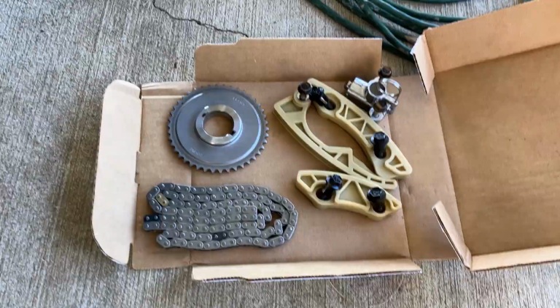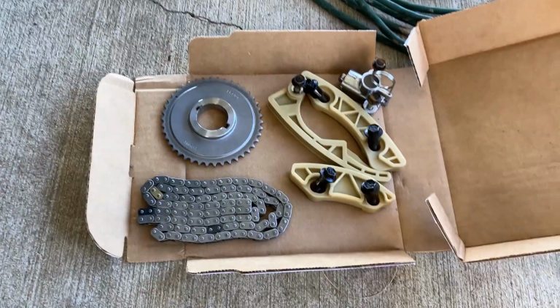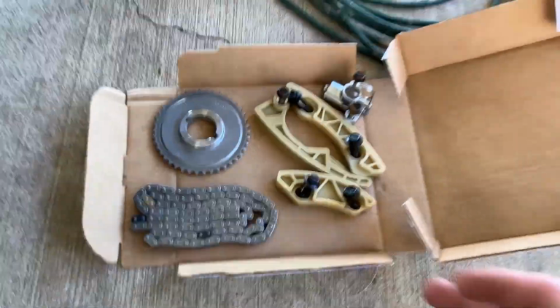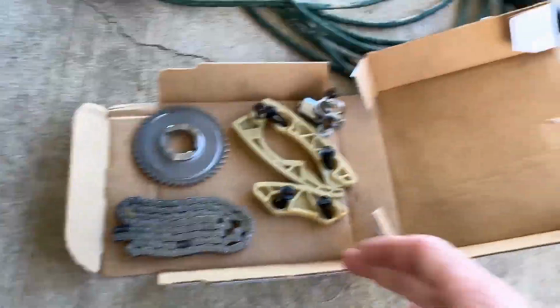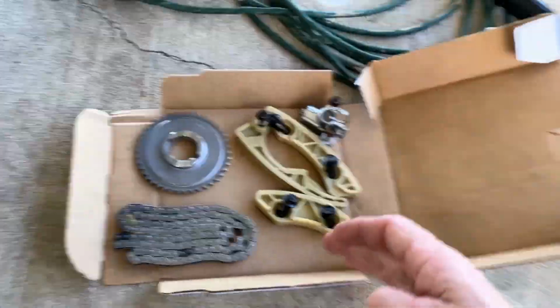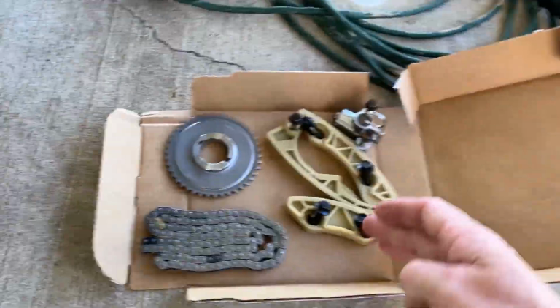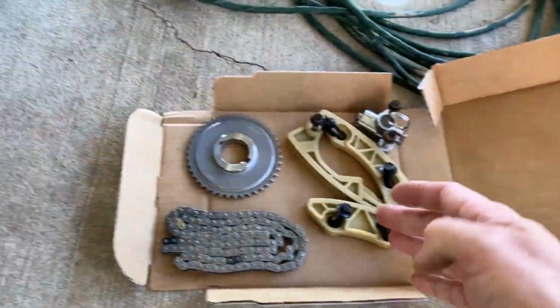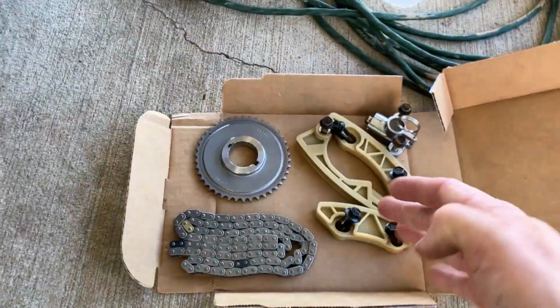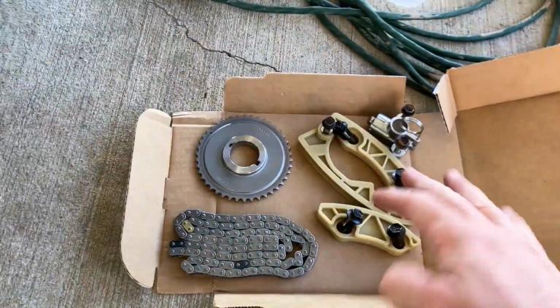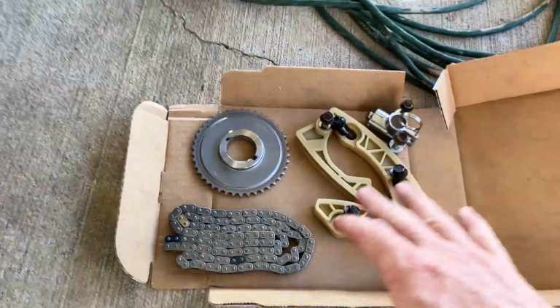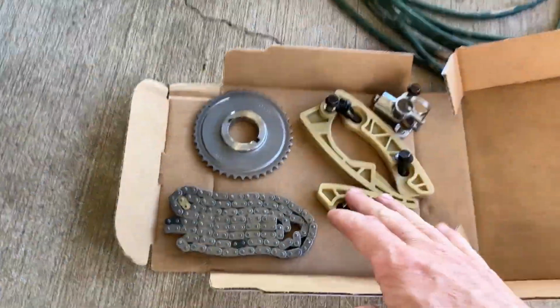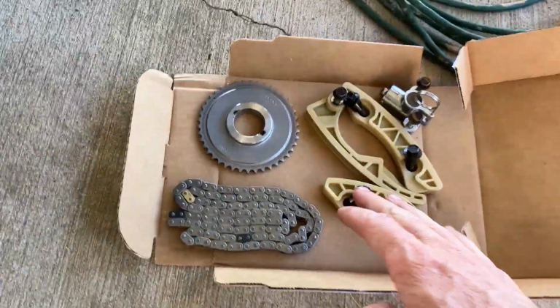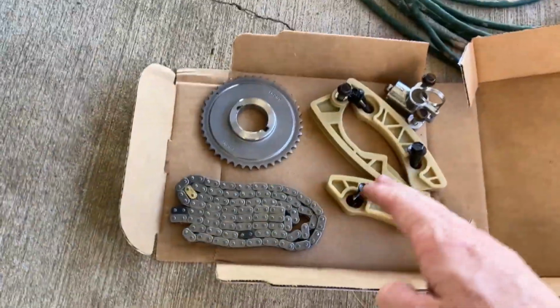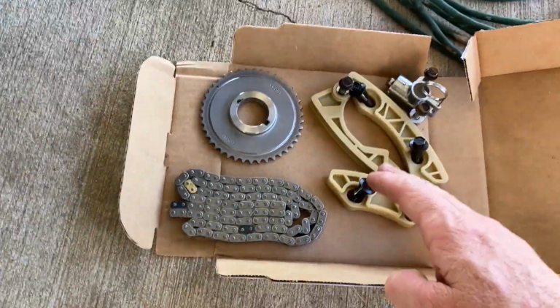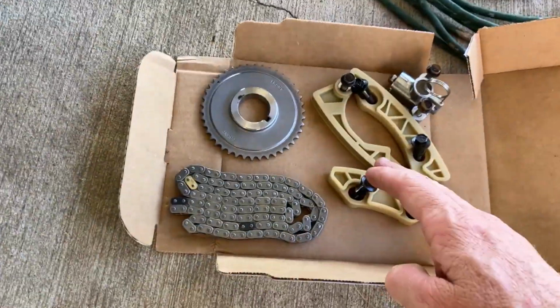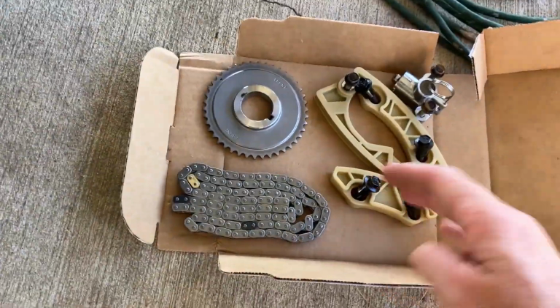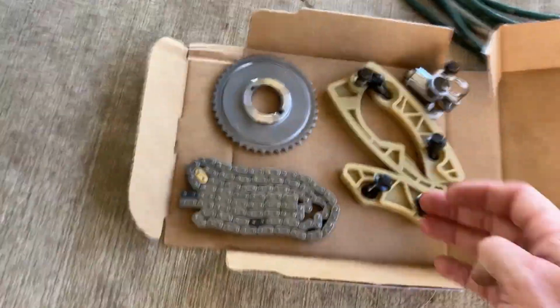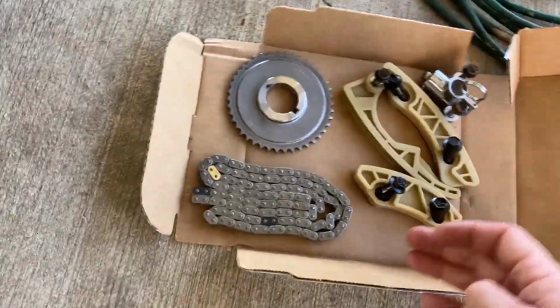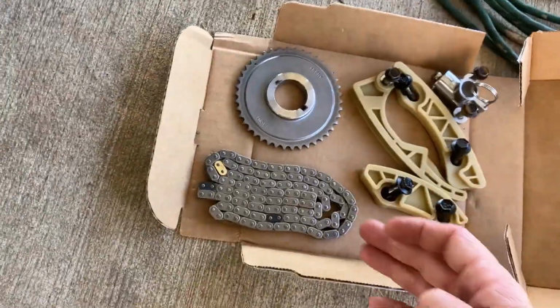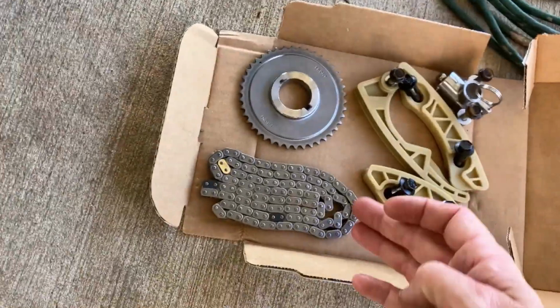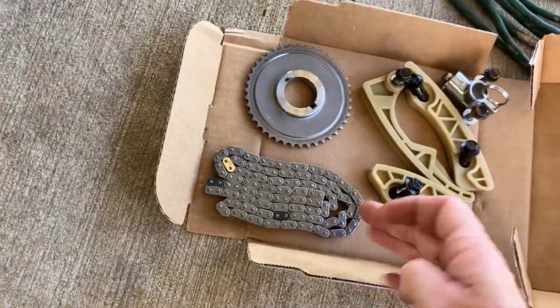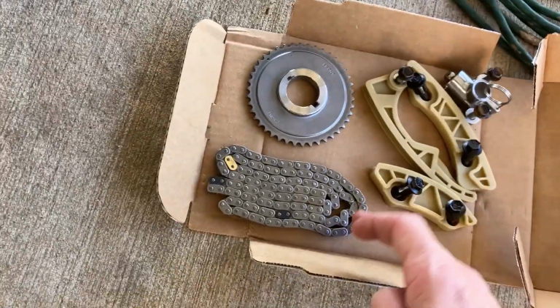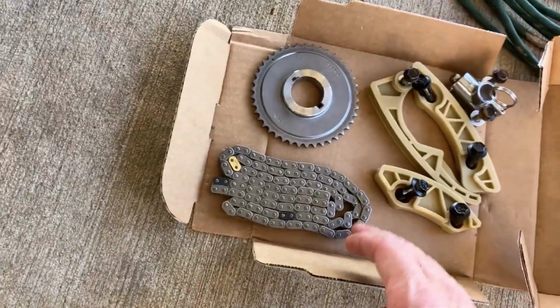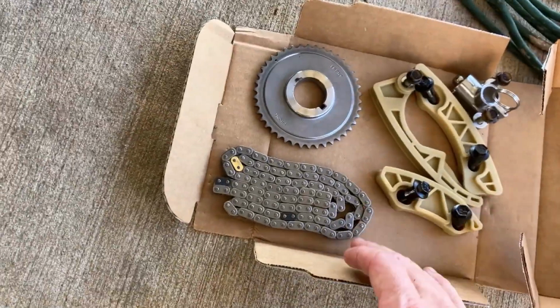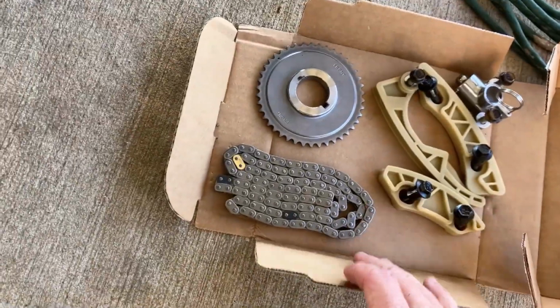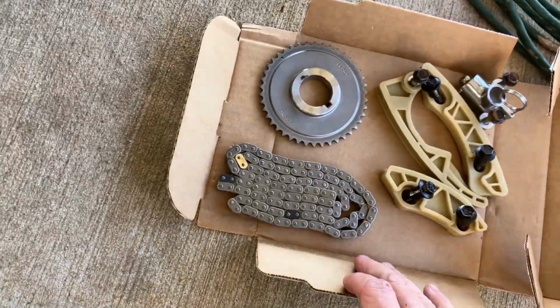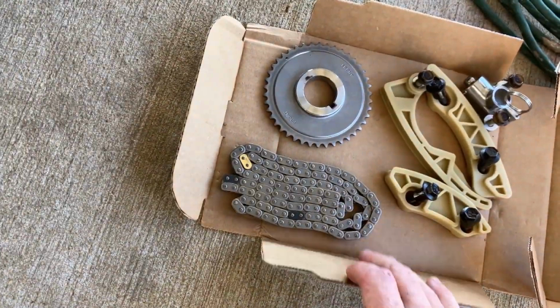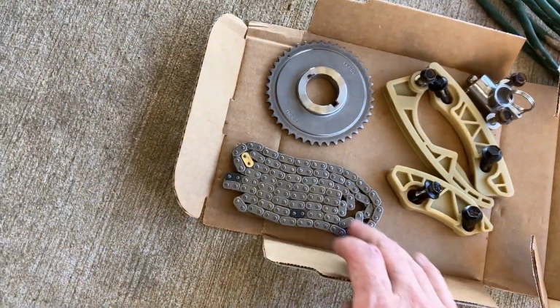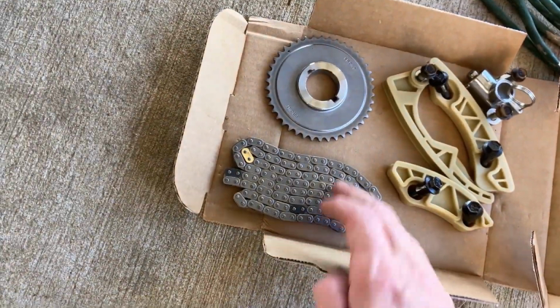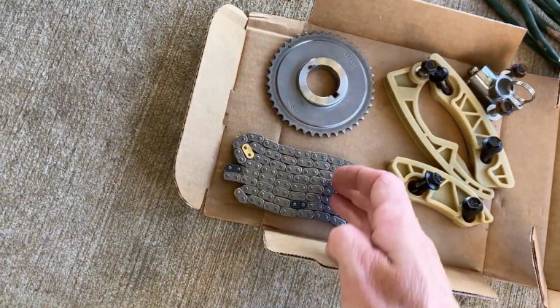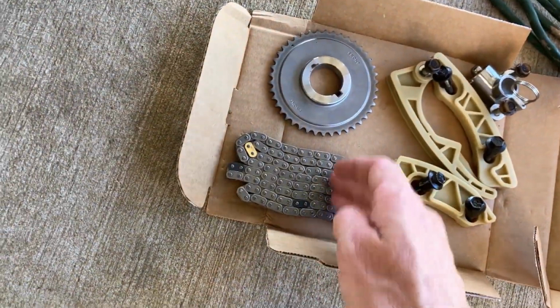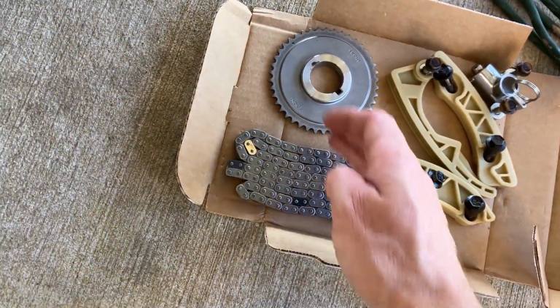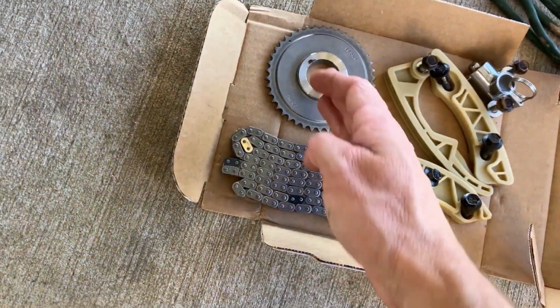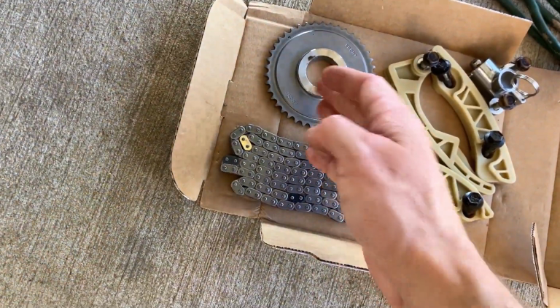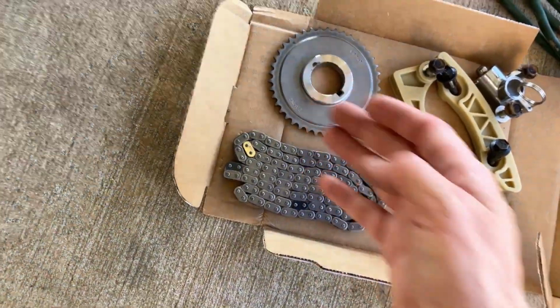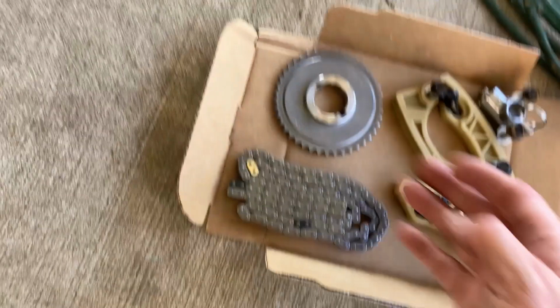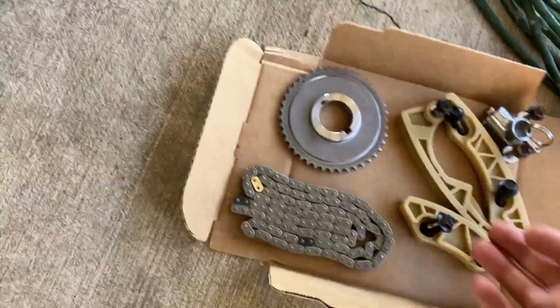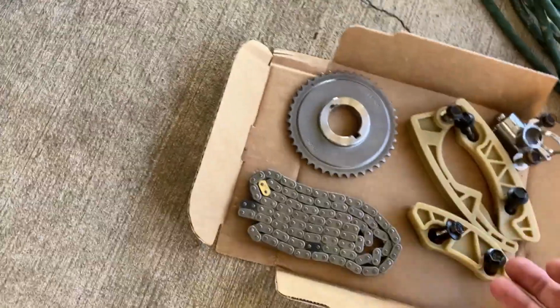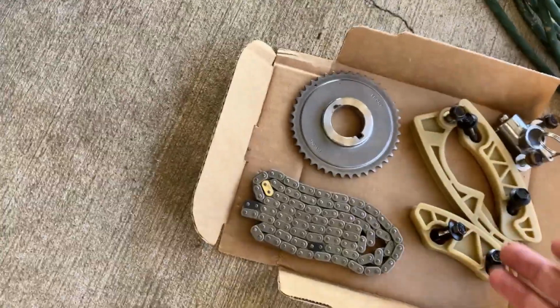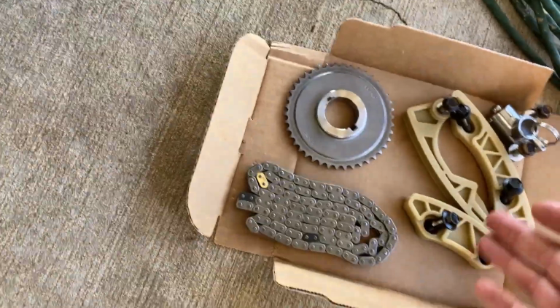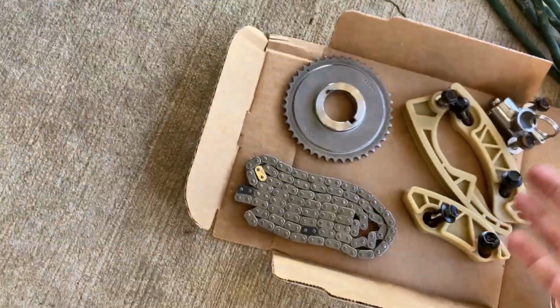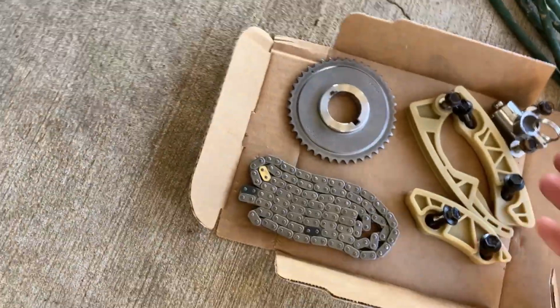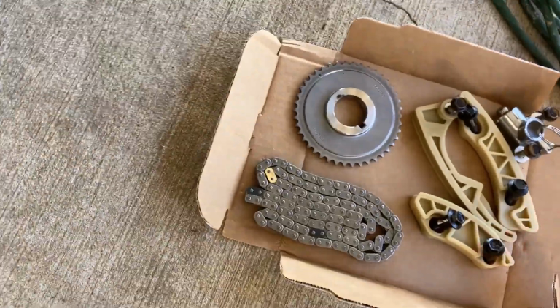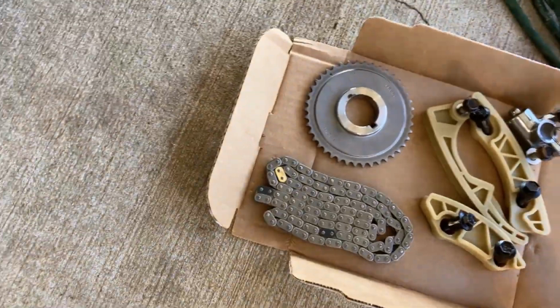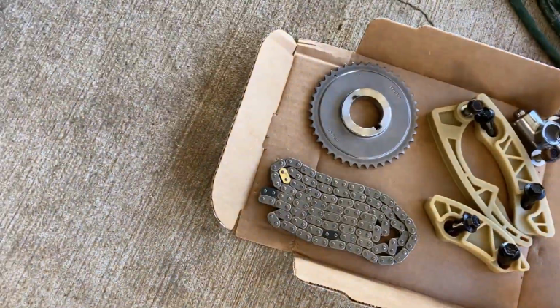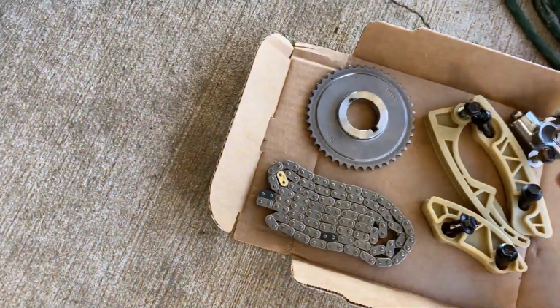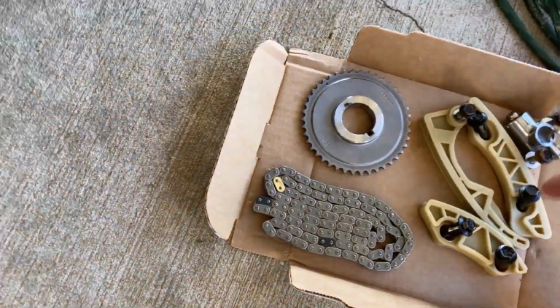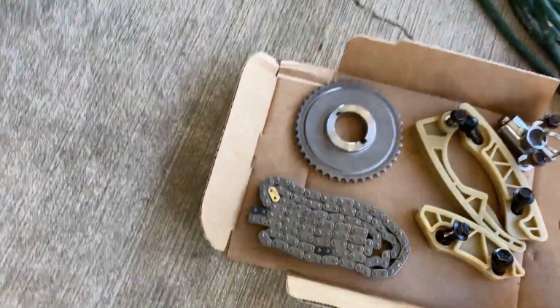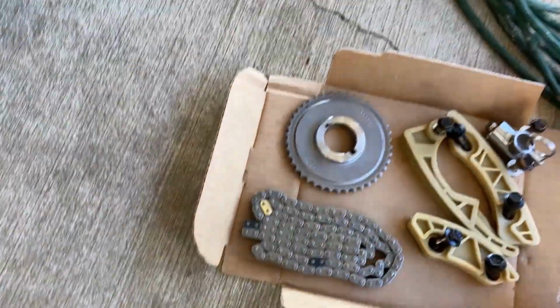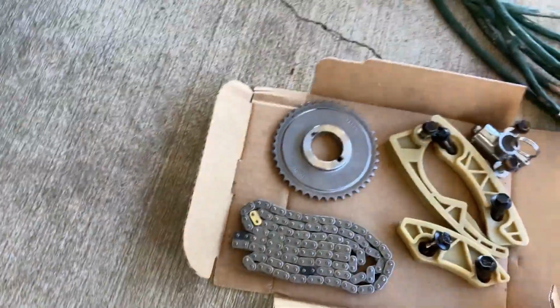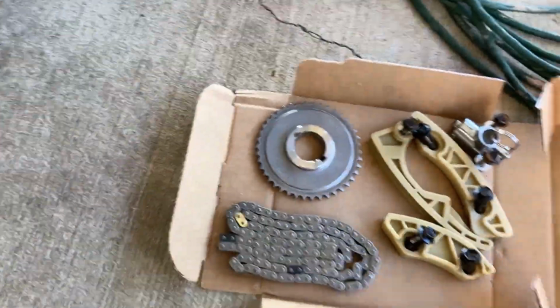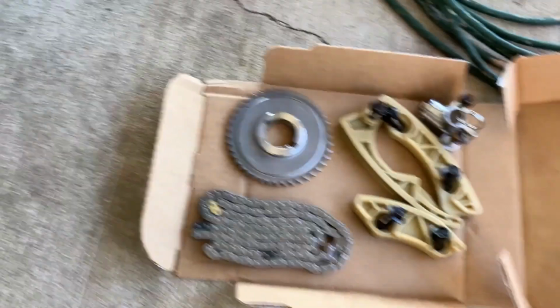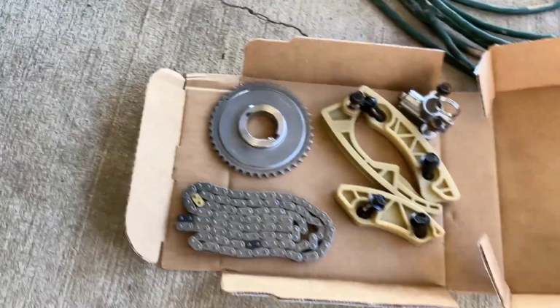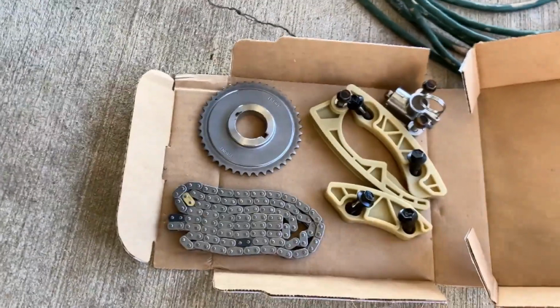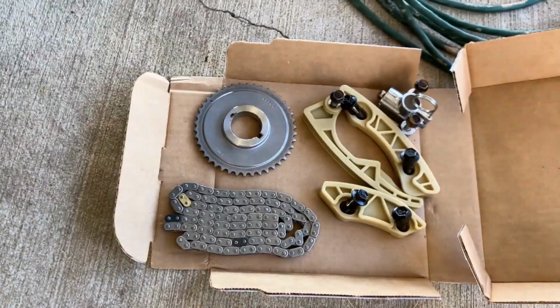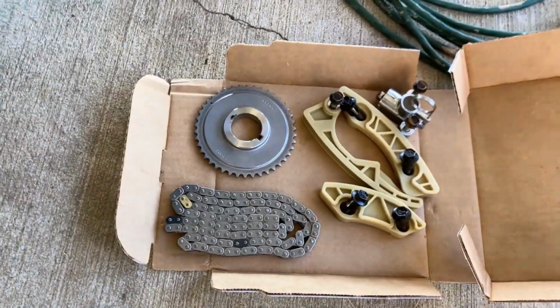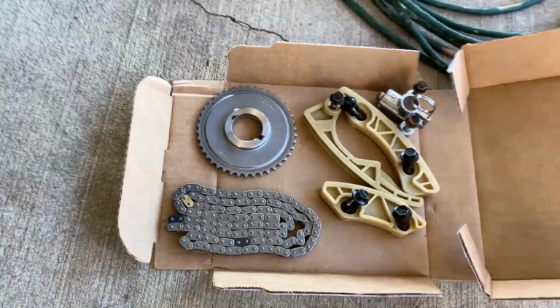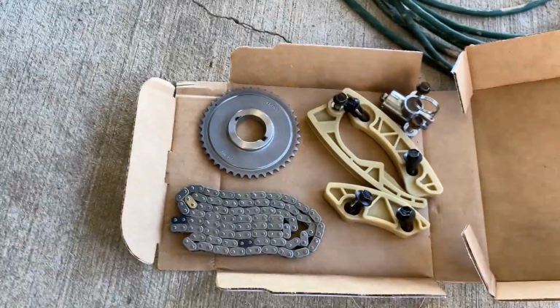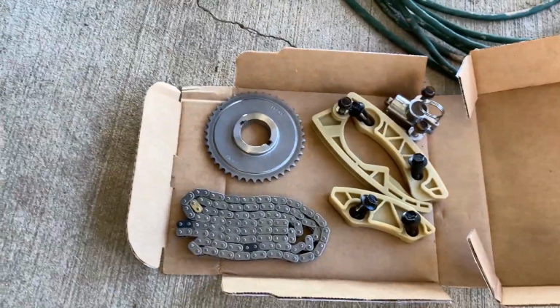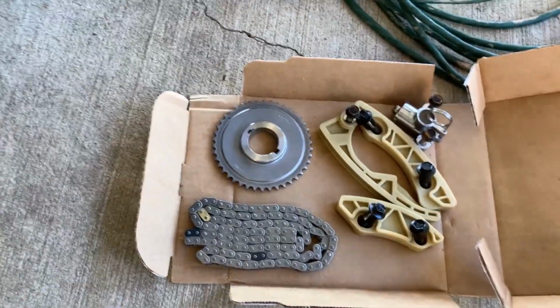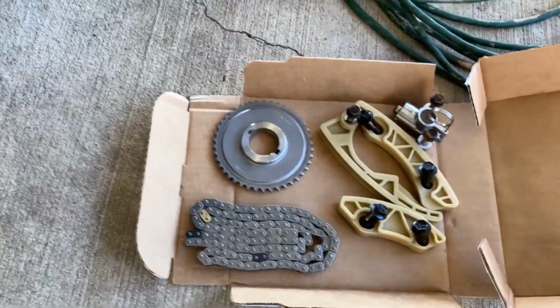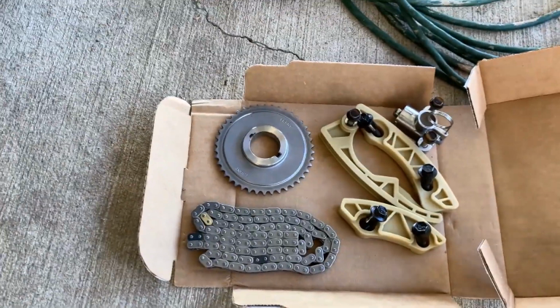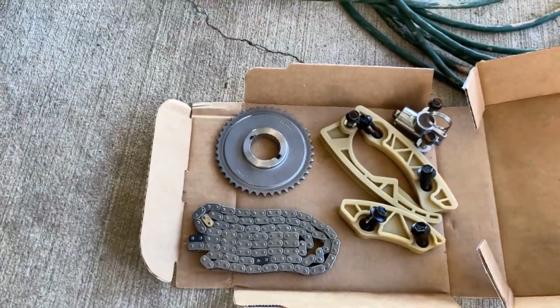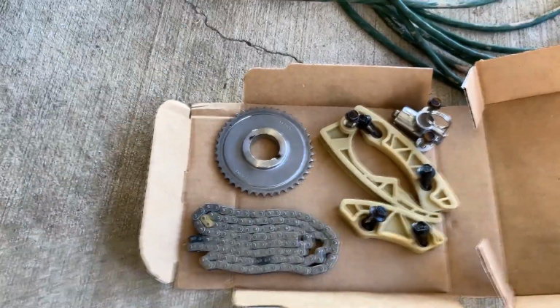So this is the balance shaft kit. It goes in the lower part of the motor — chains, sprockets, guides, and a tensioner. I'm going to put that in.